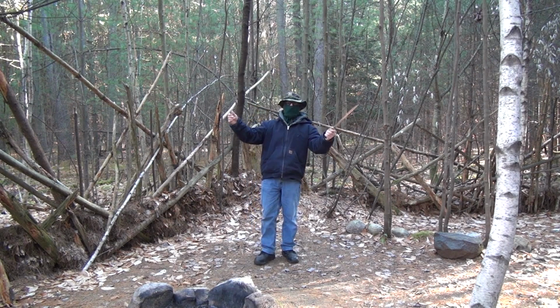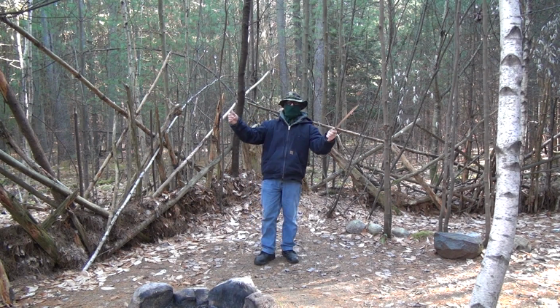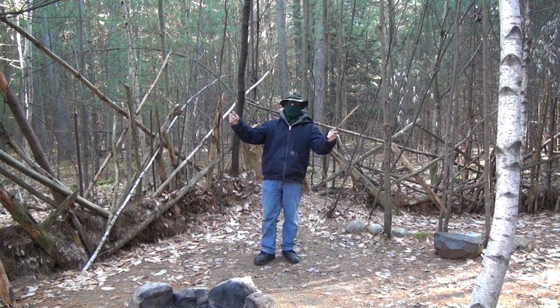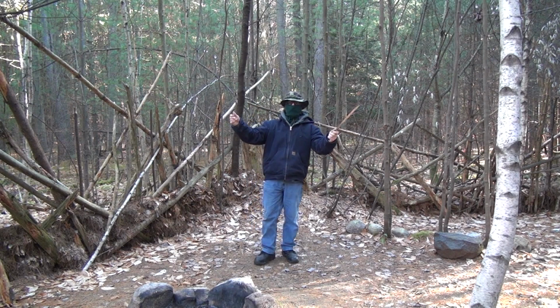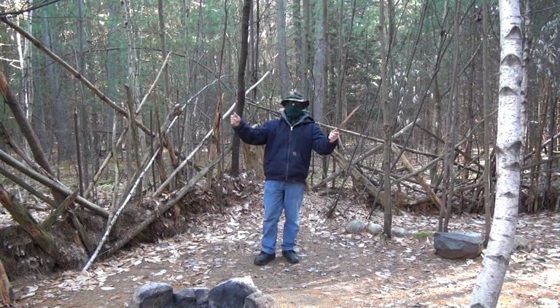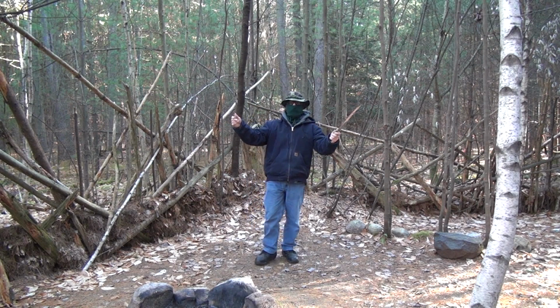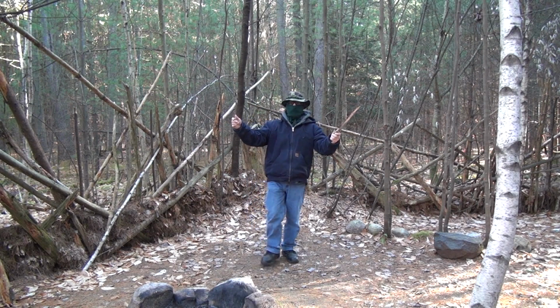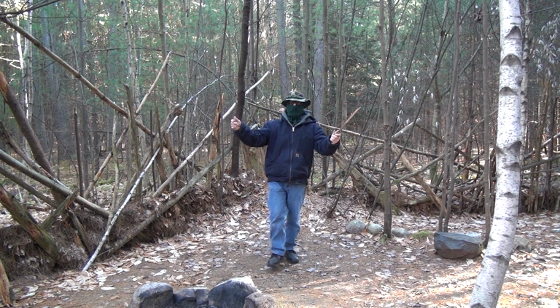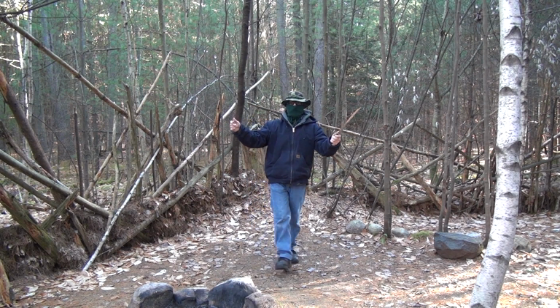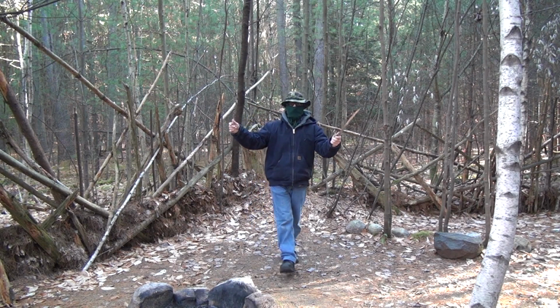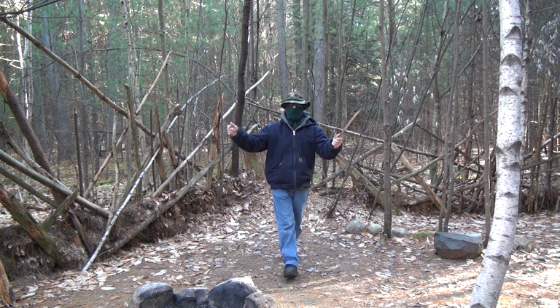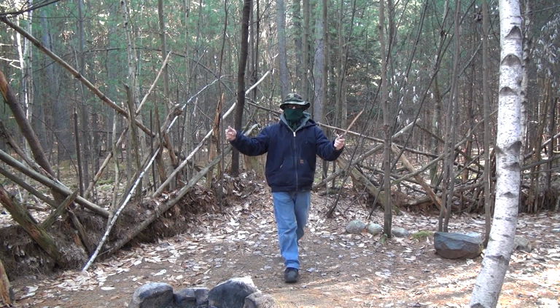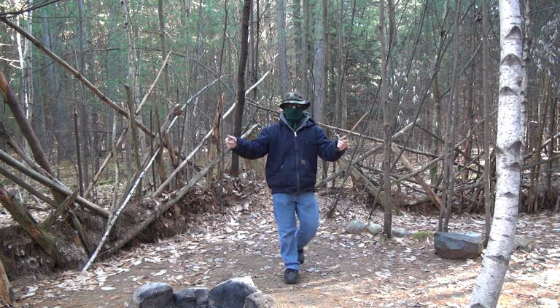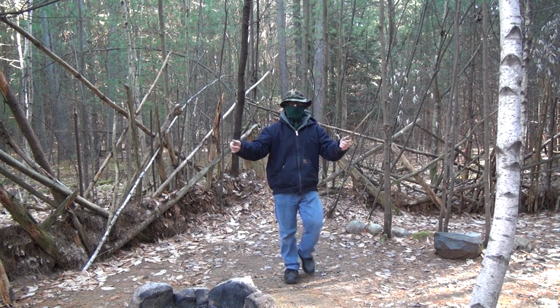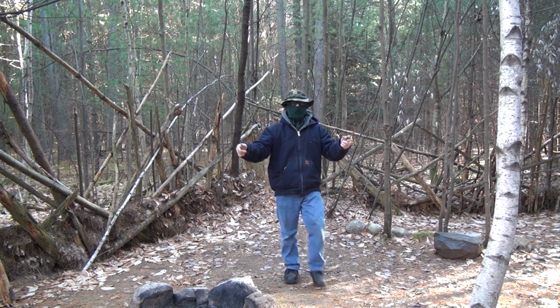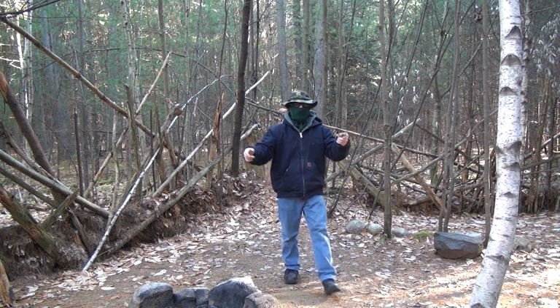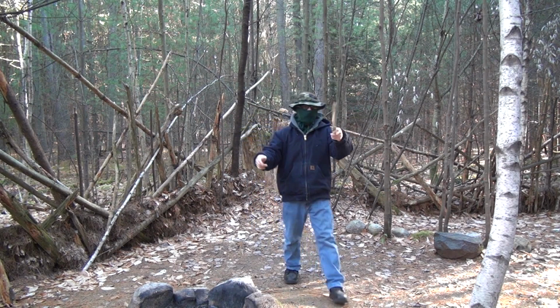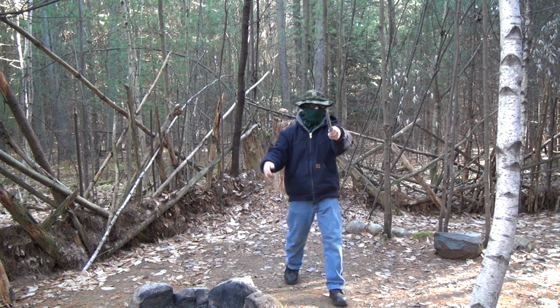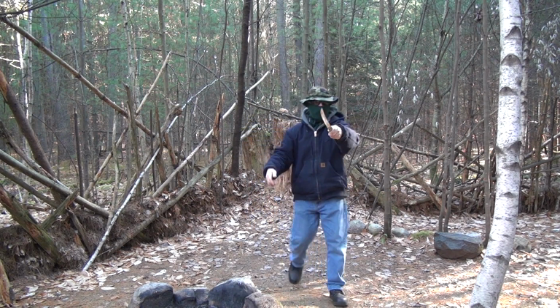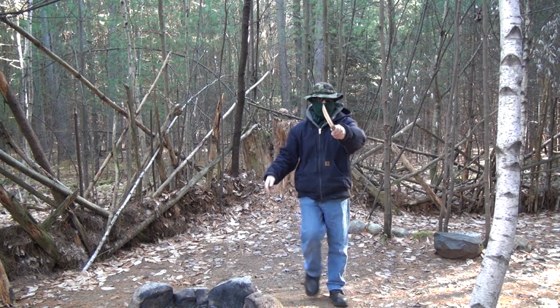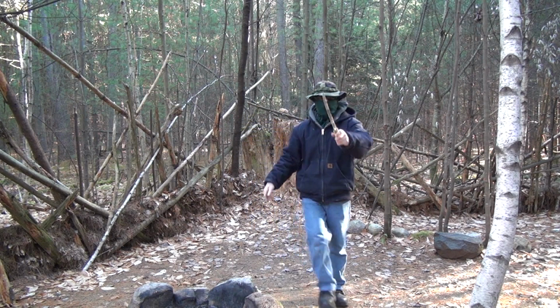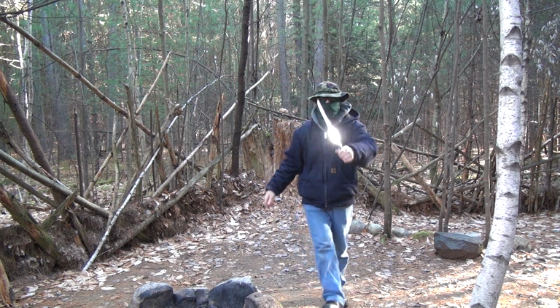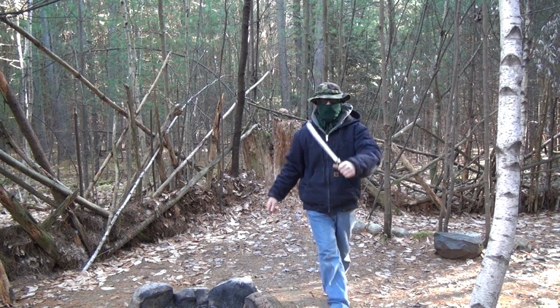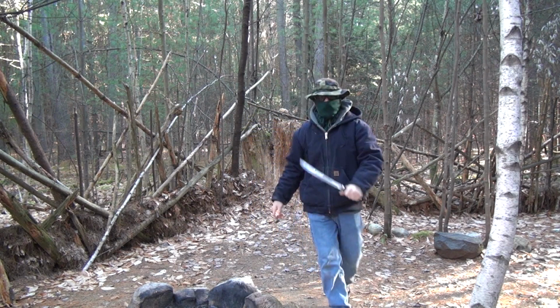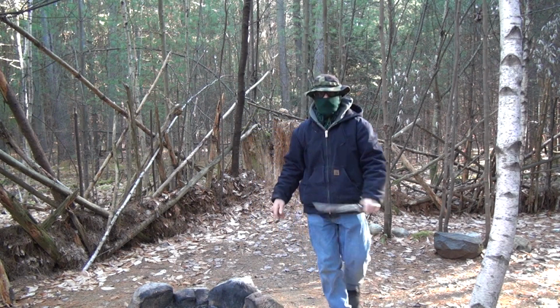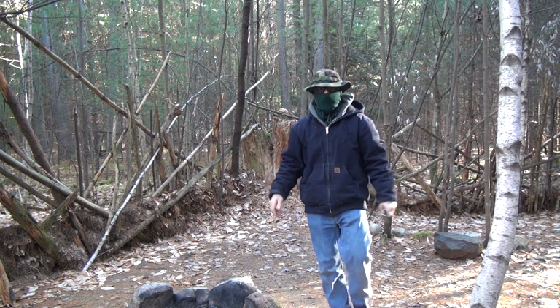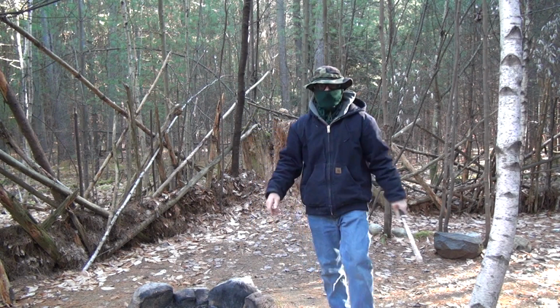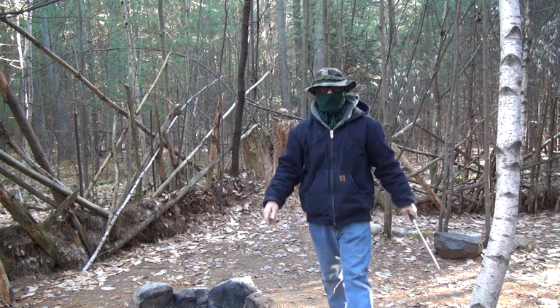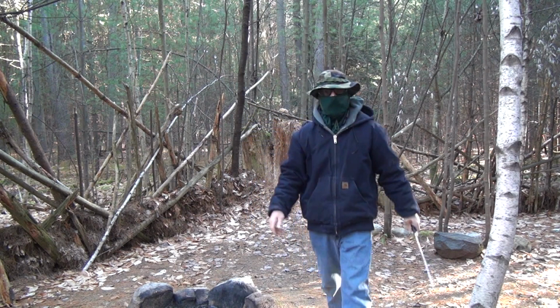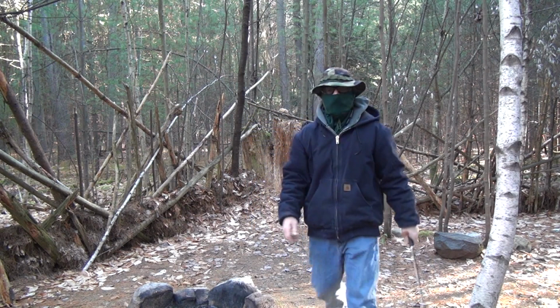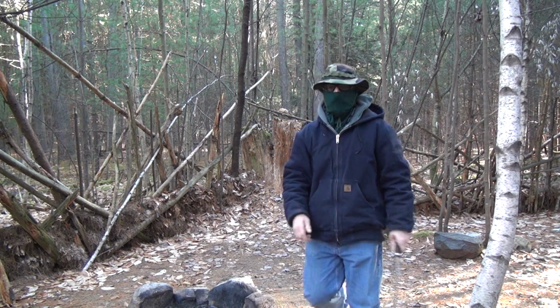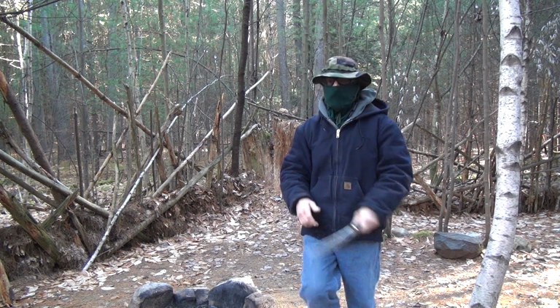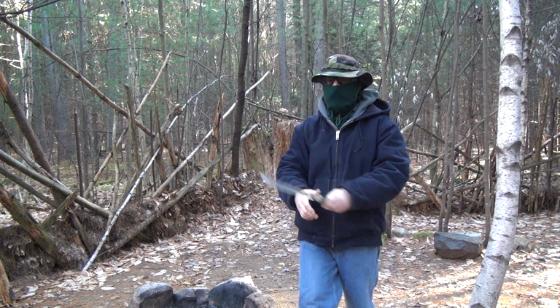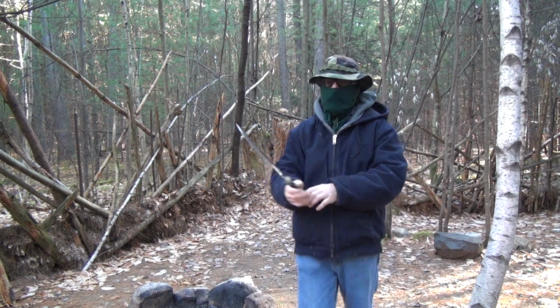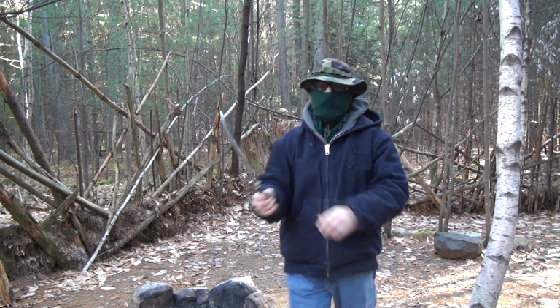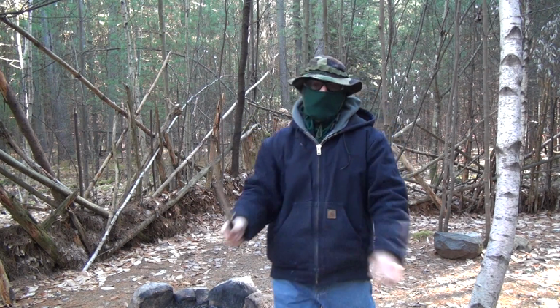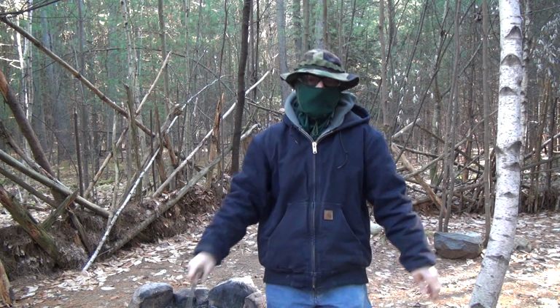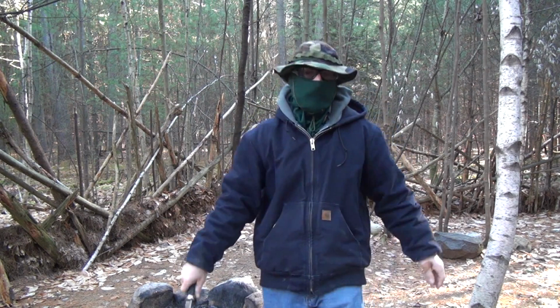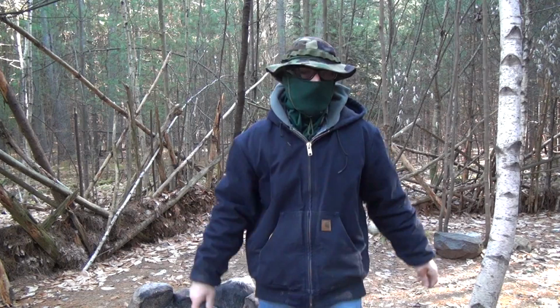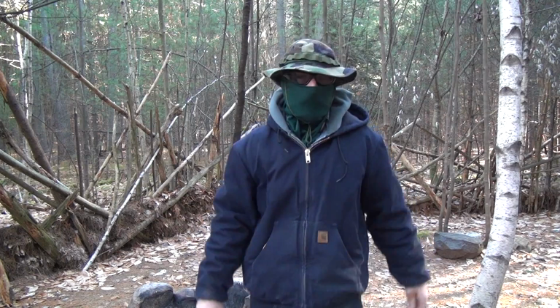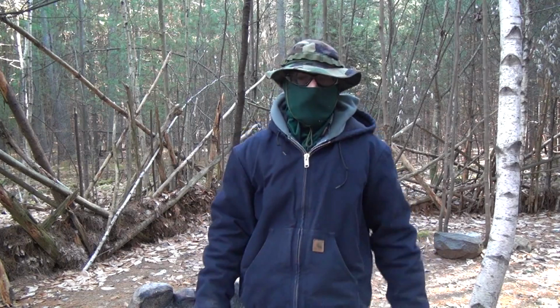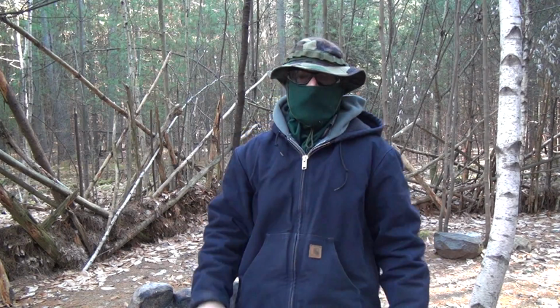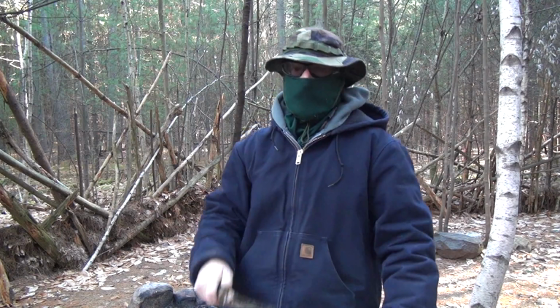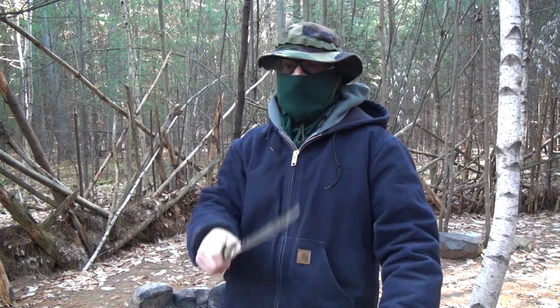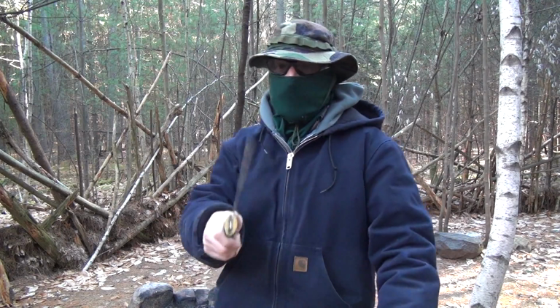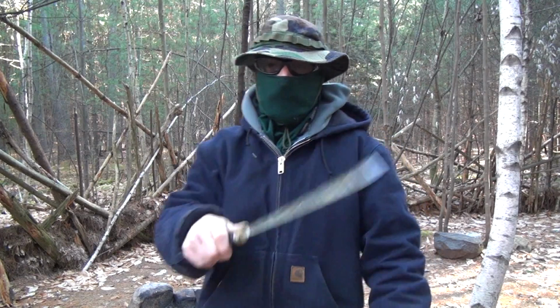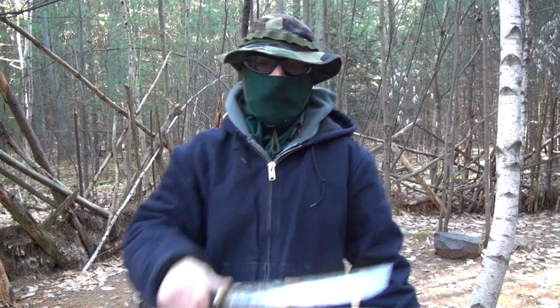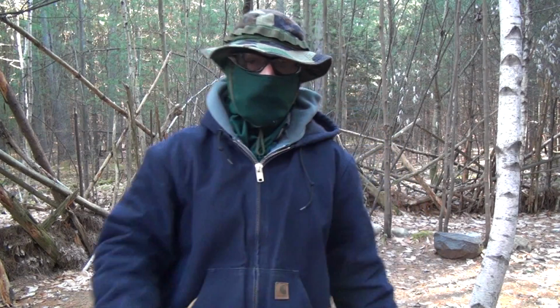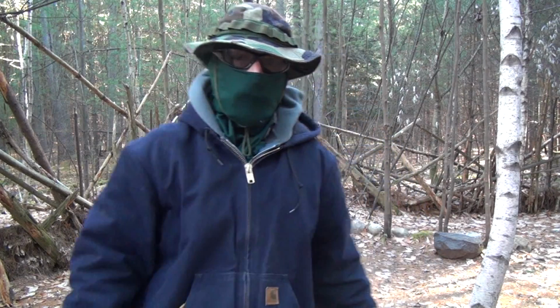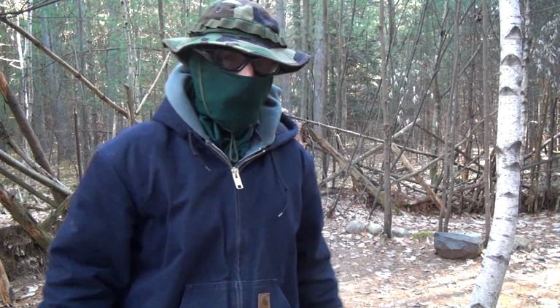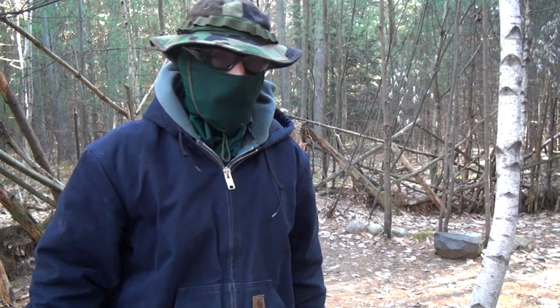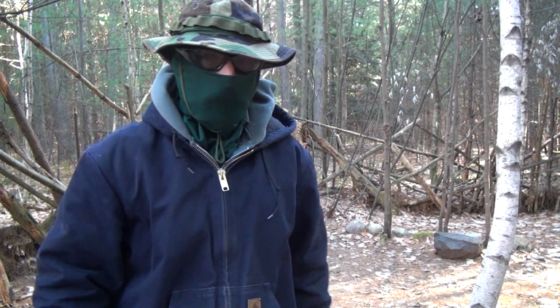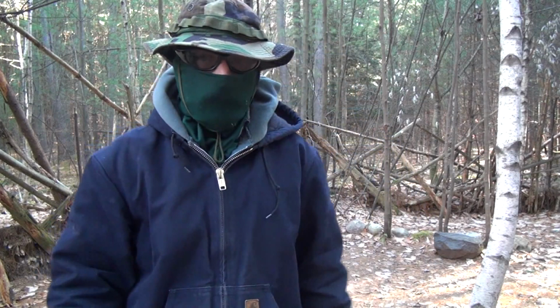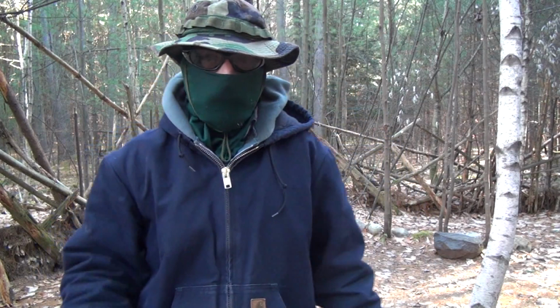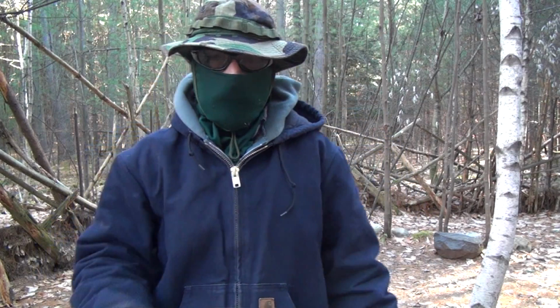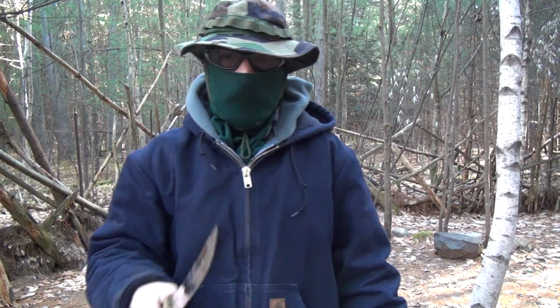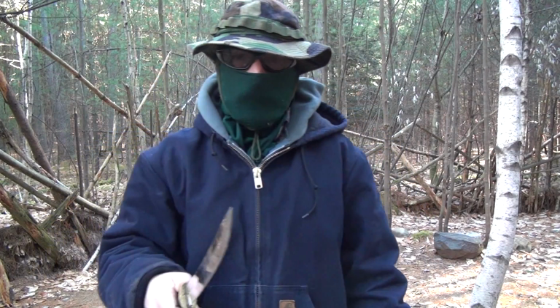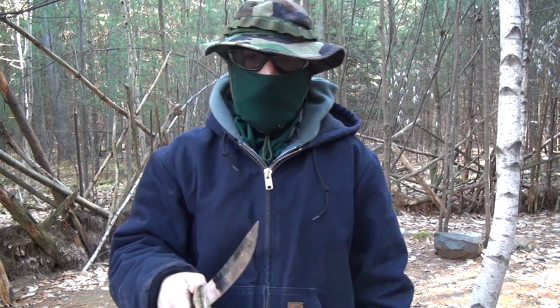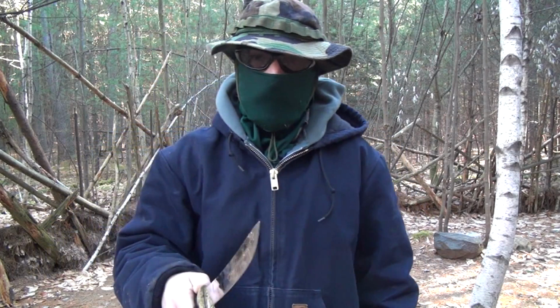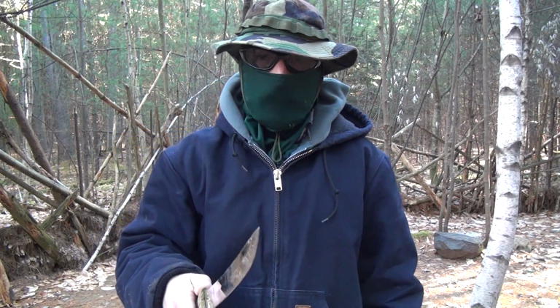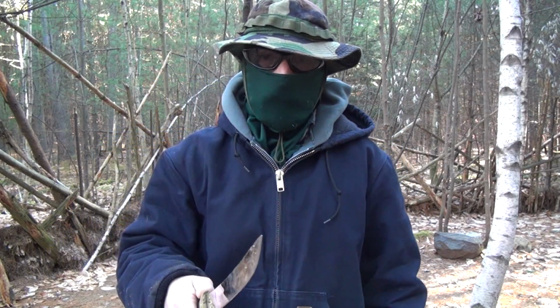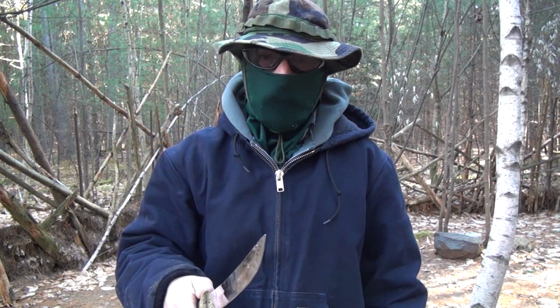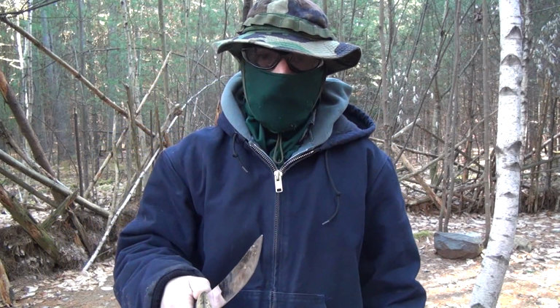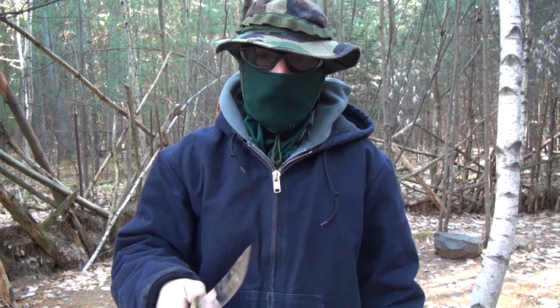What's up my brothers and sisters? It's your brother Tactical. Today I'm going to take you on a little tour of bug out spot number one.